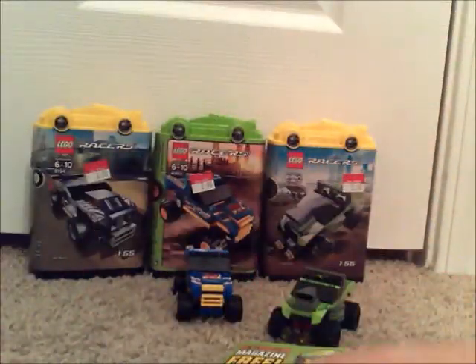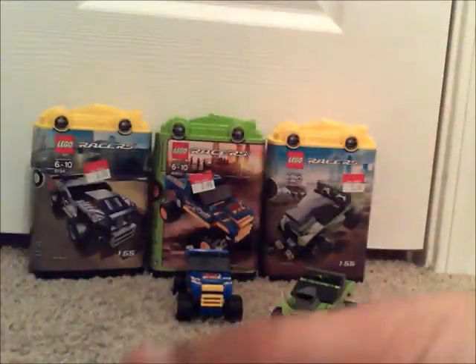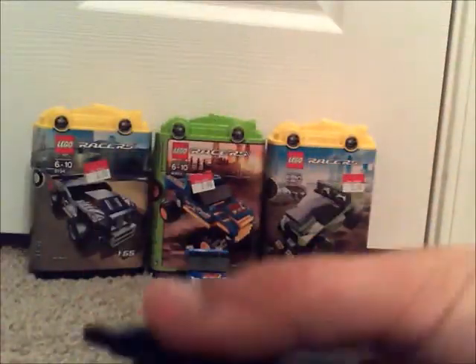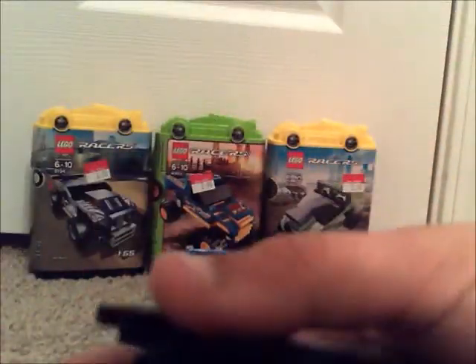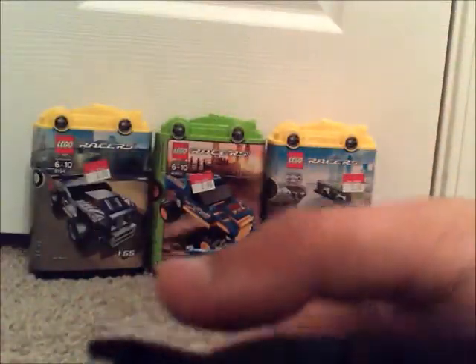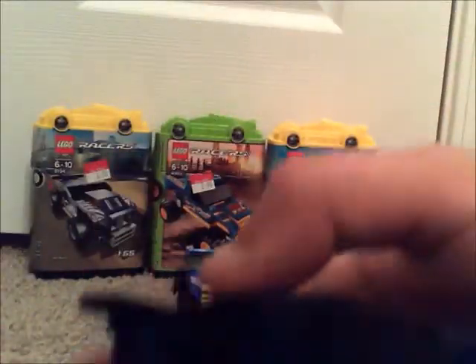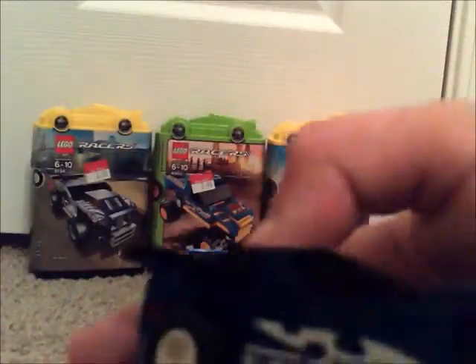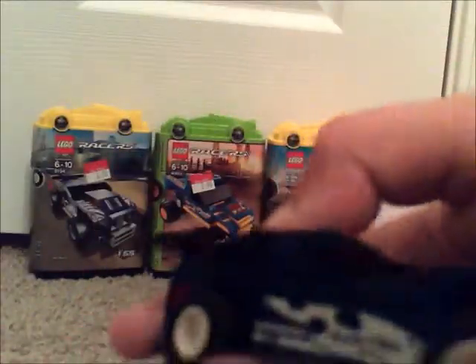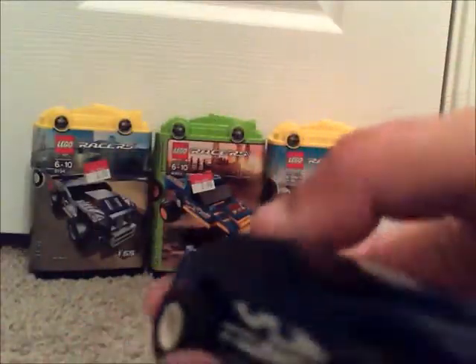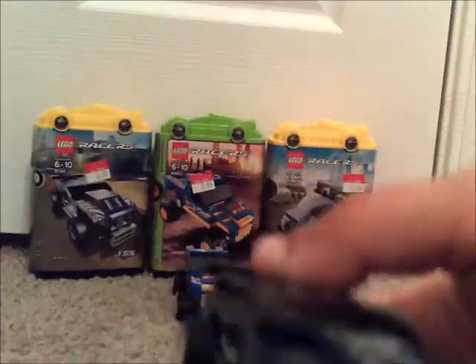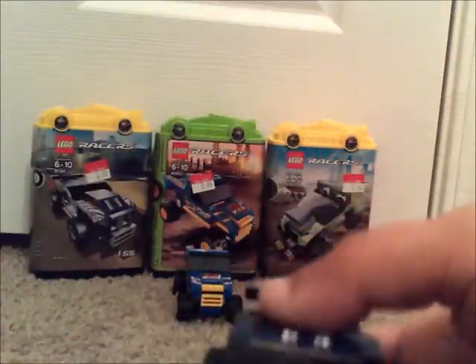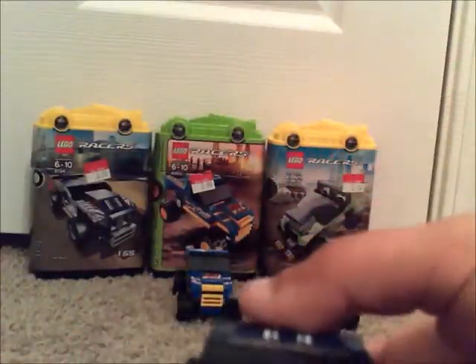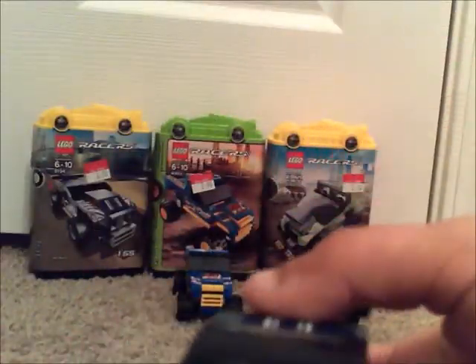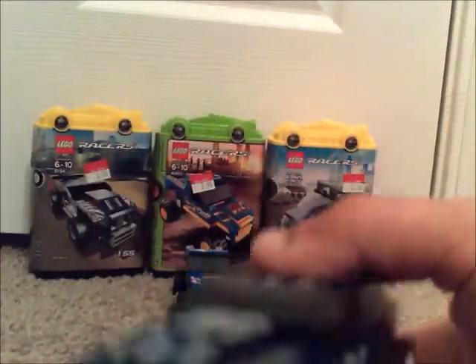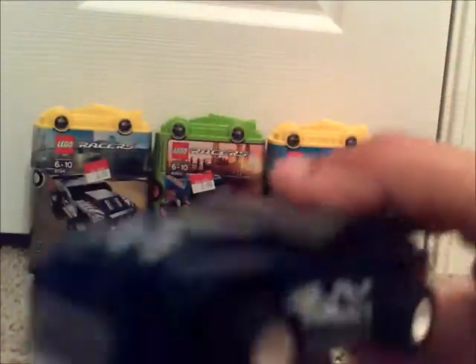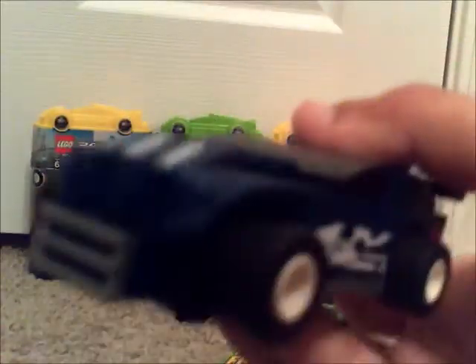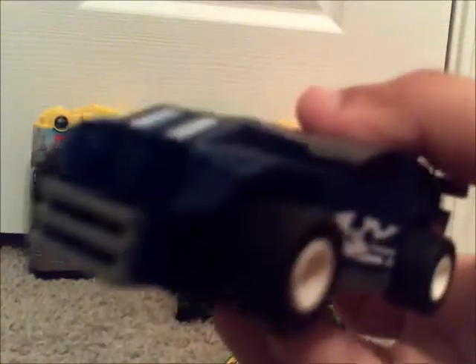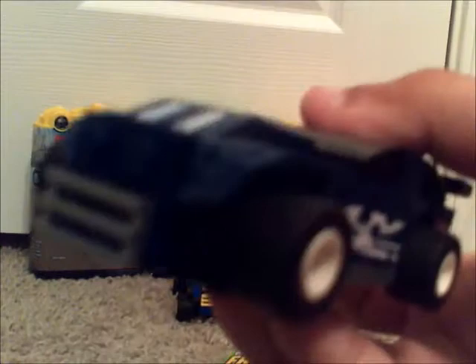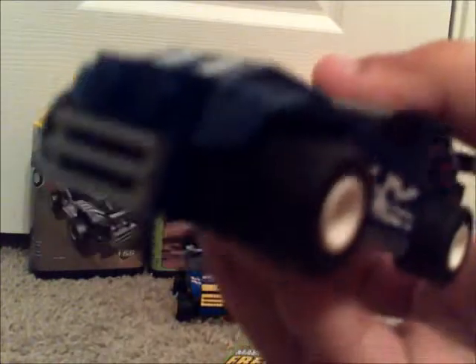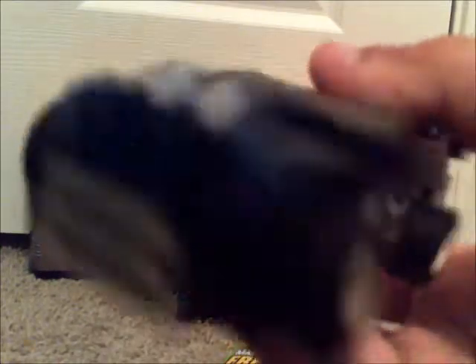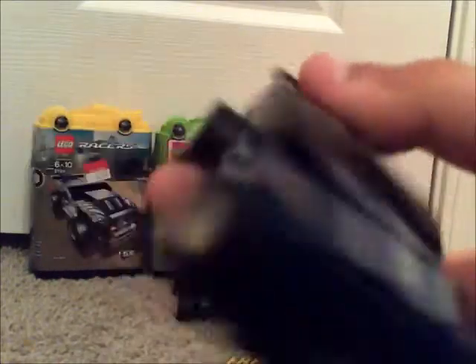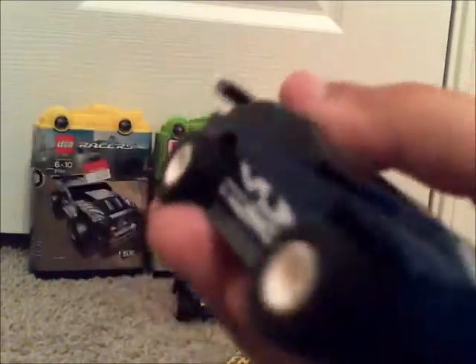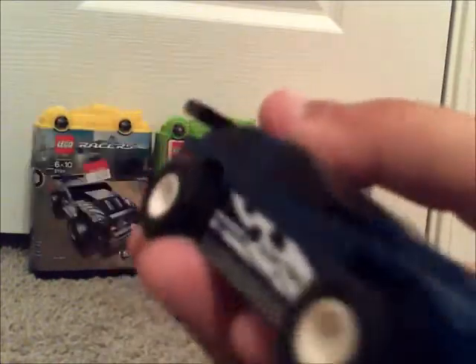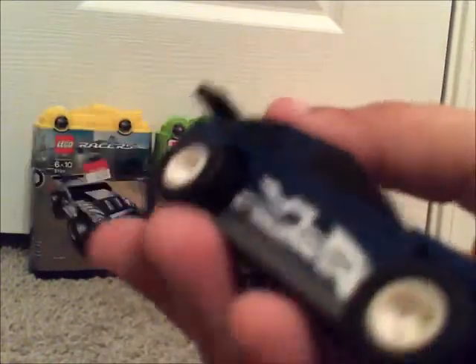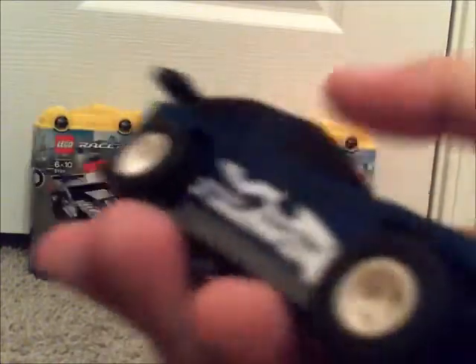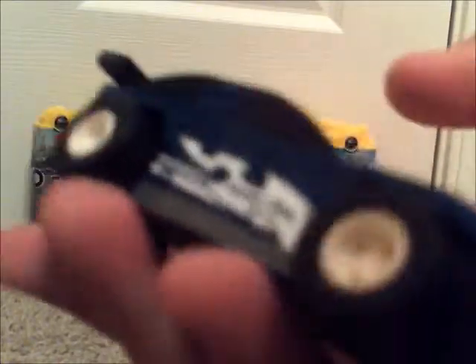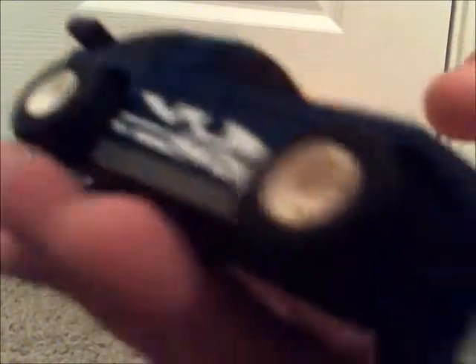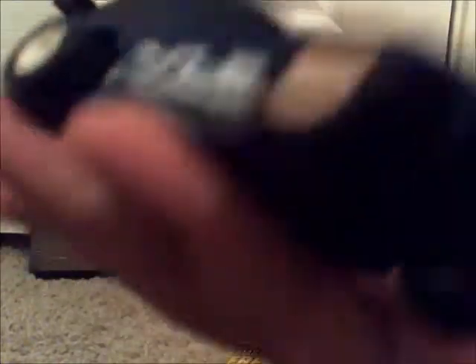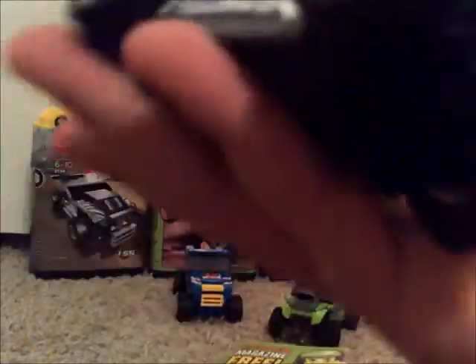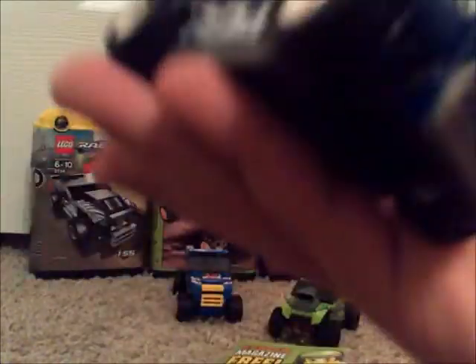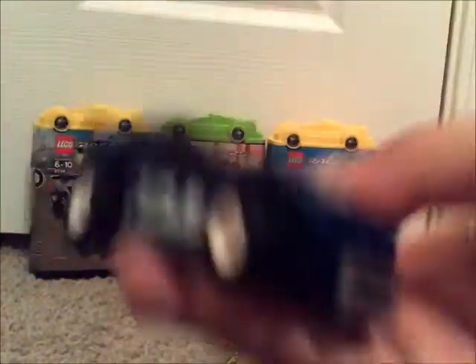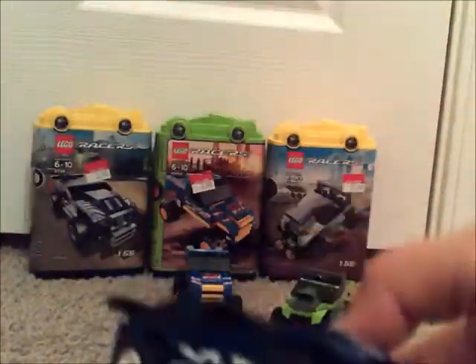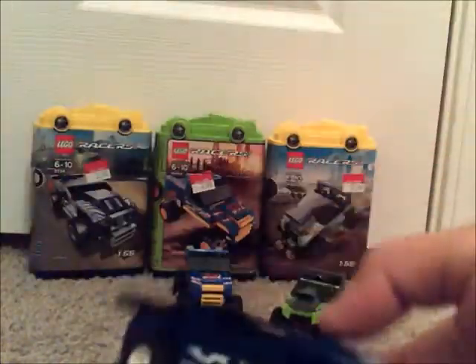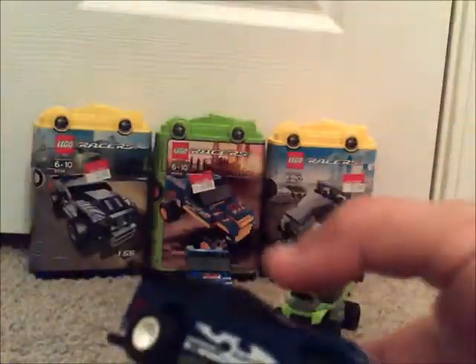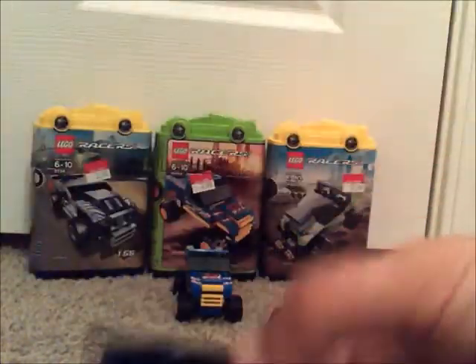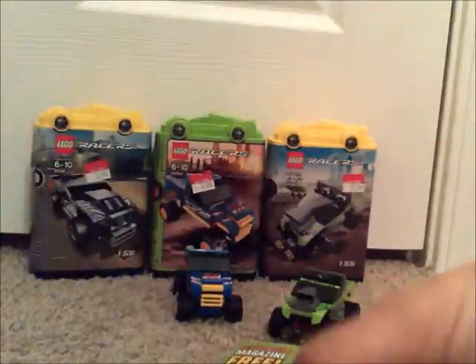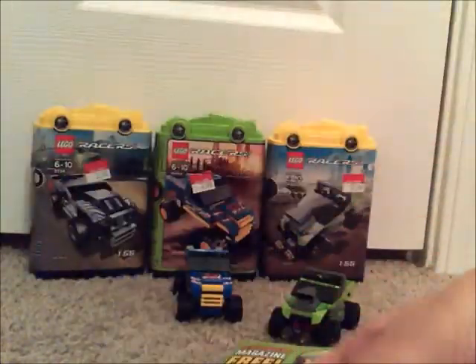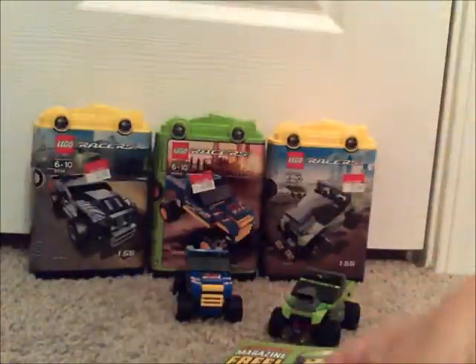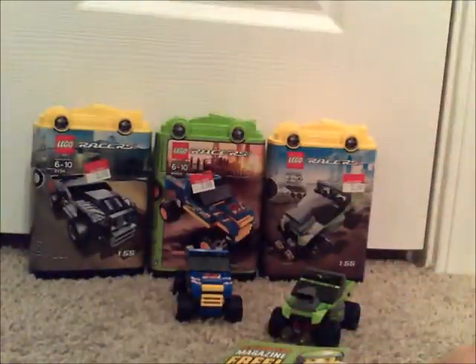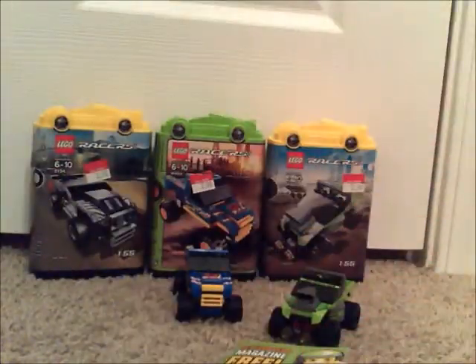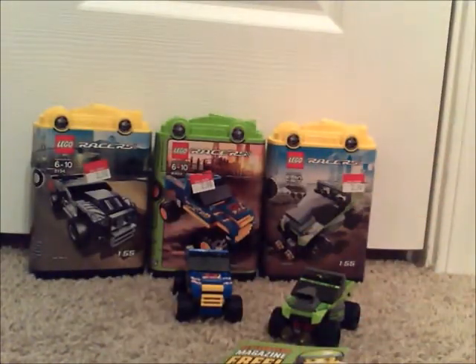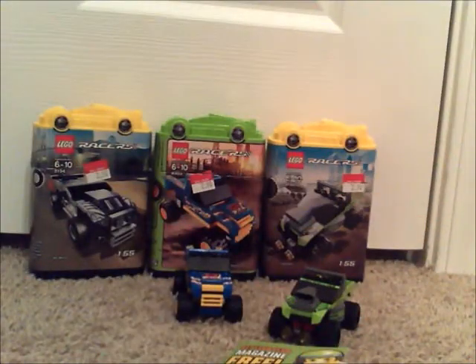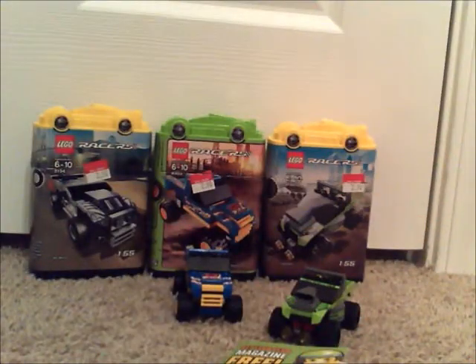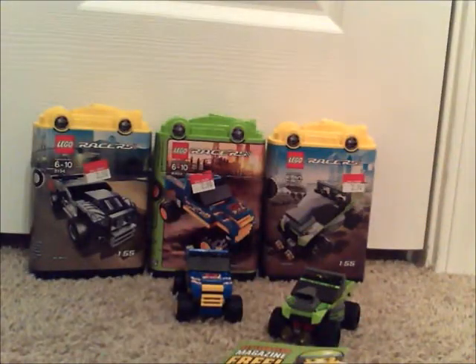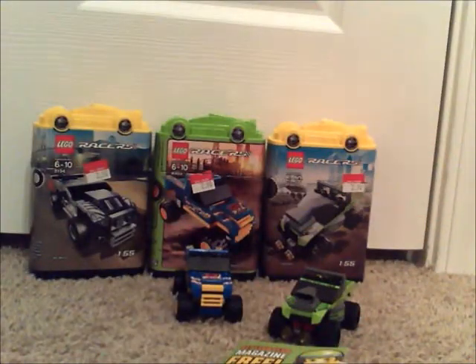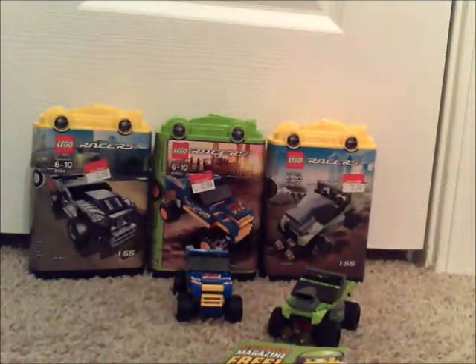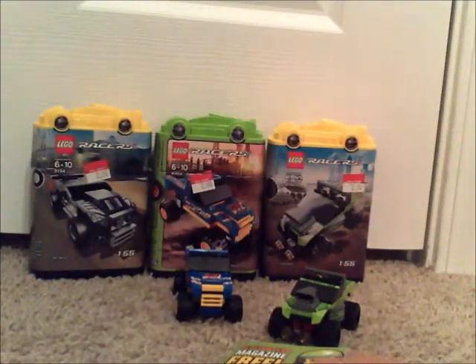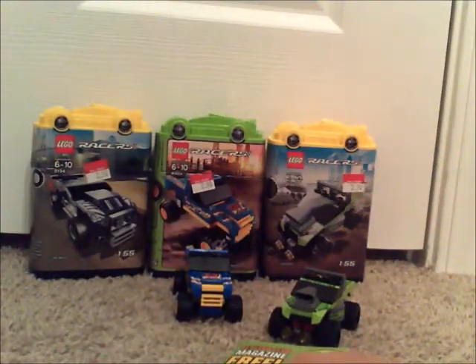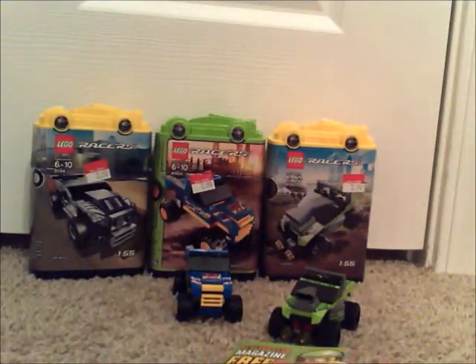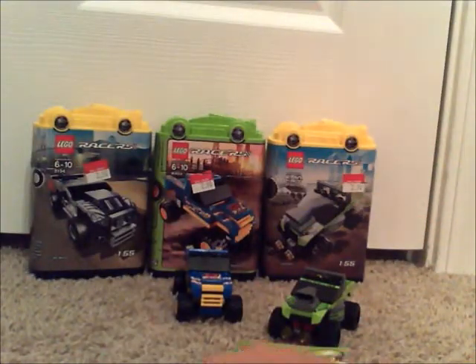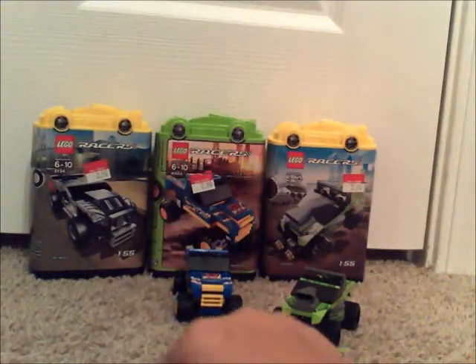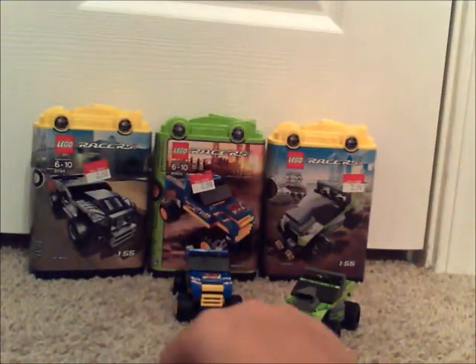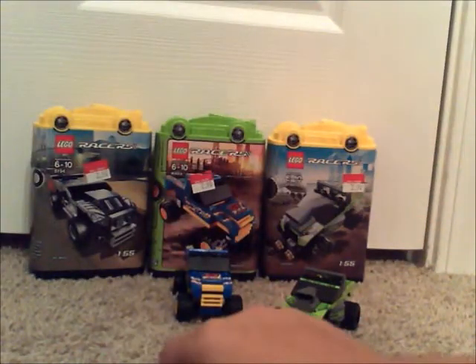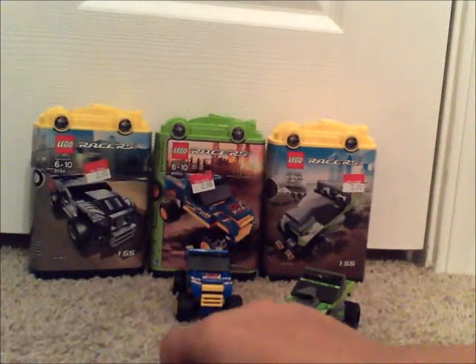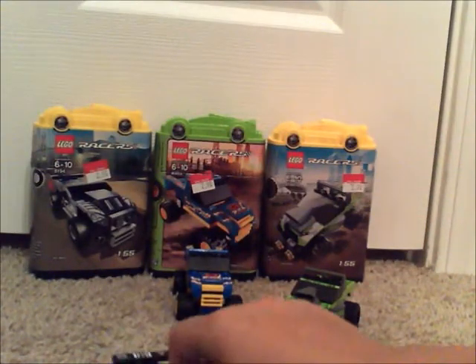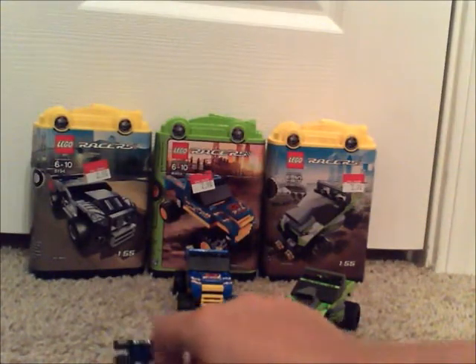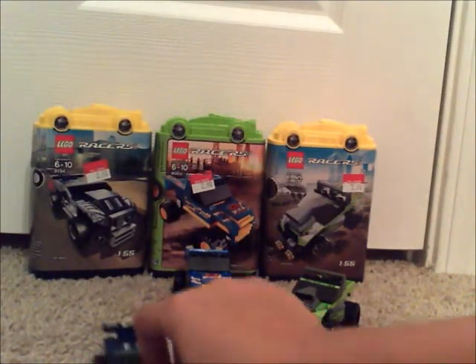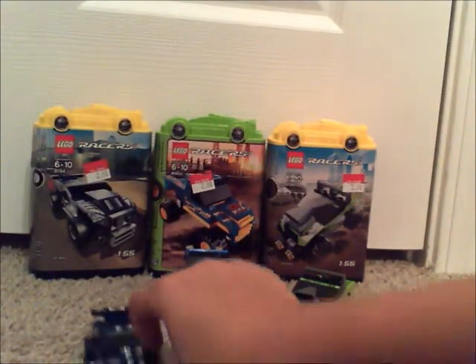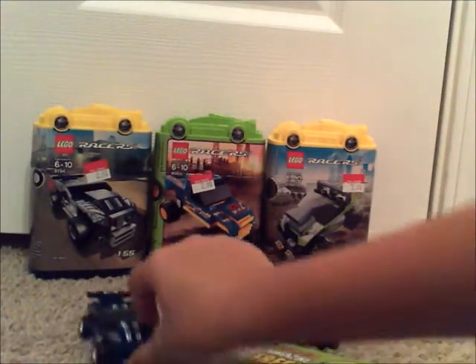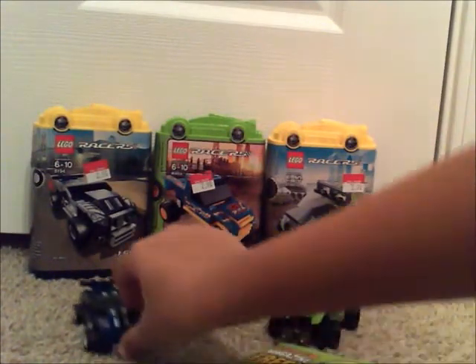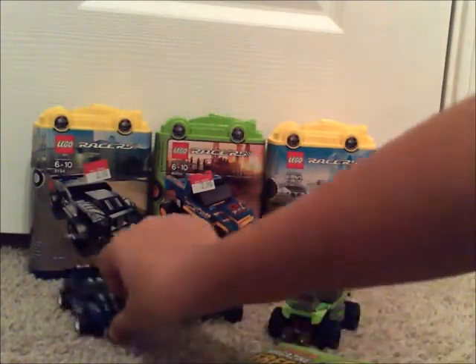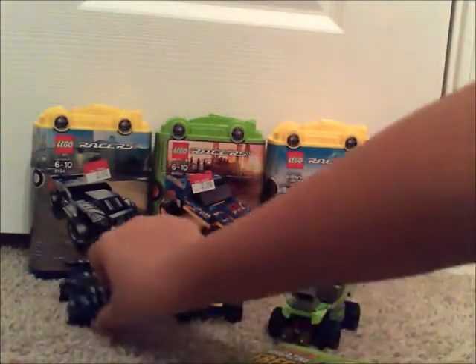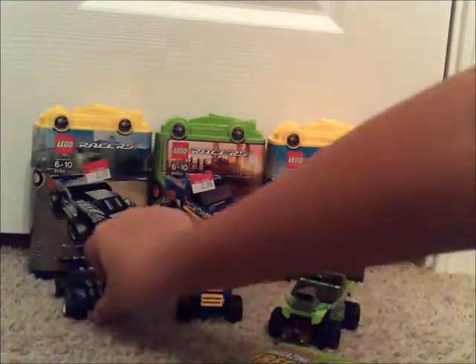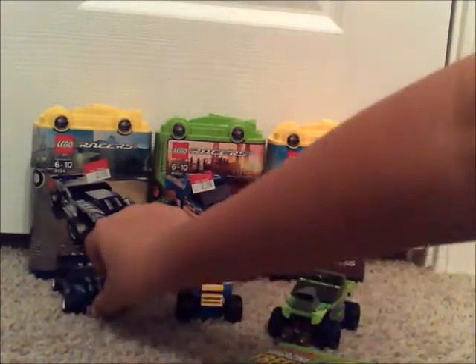And the race car-looking kind of piece up here. So yep, that was the Nitro Muscle.